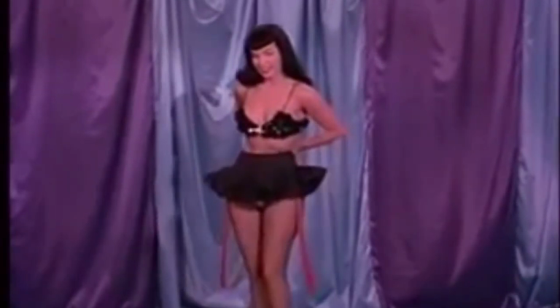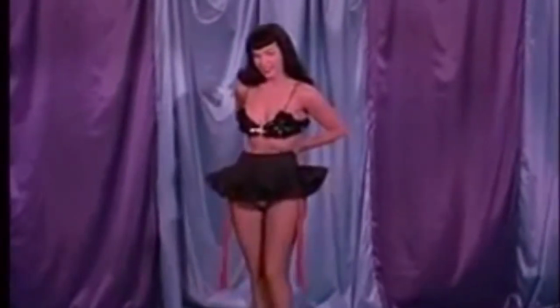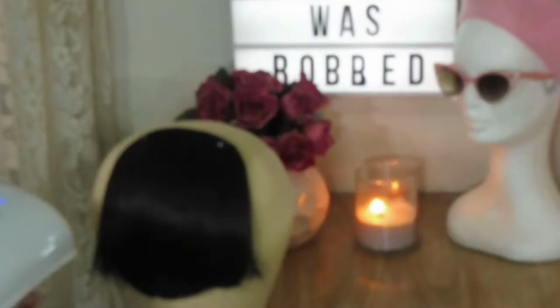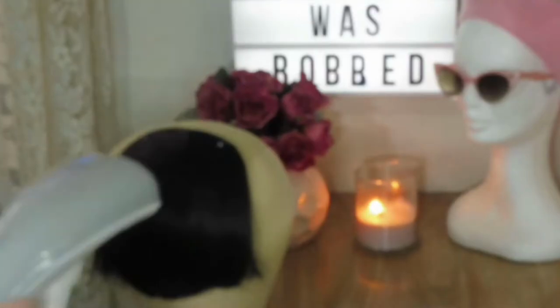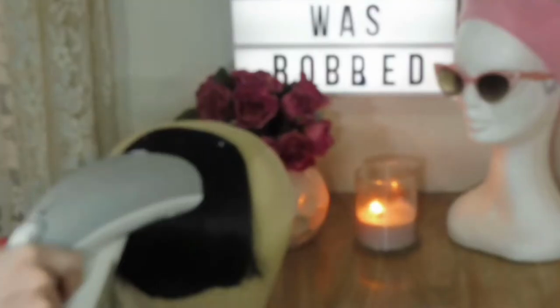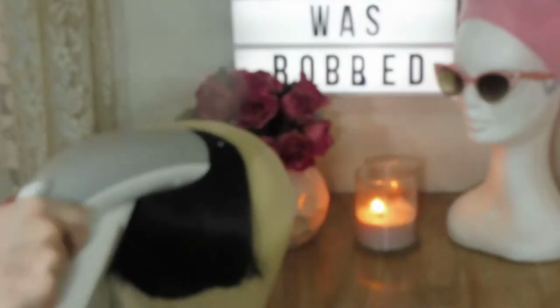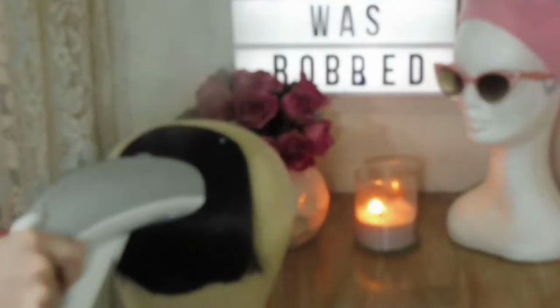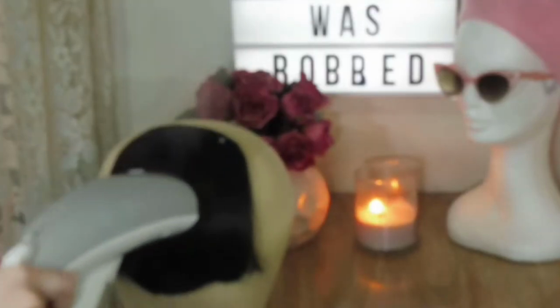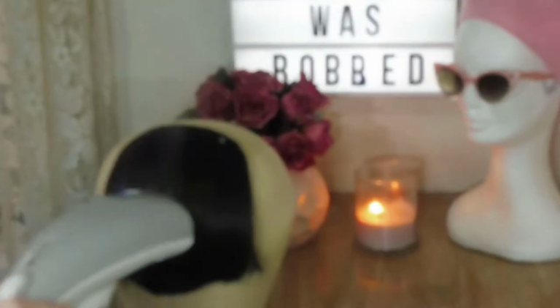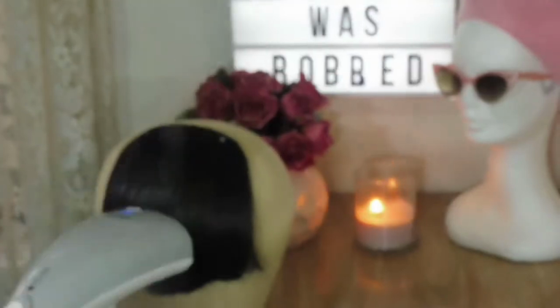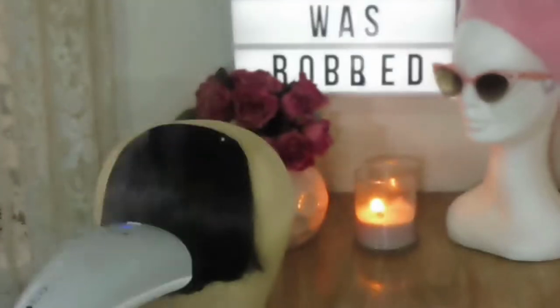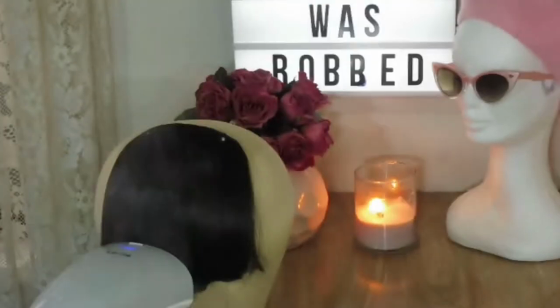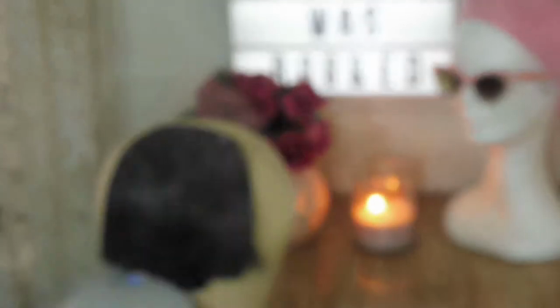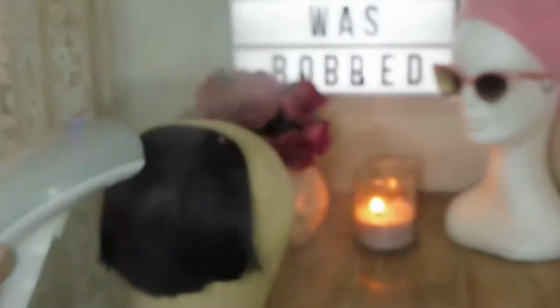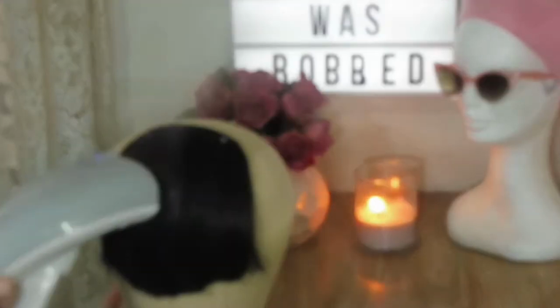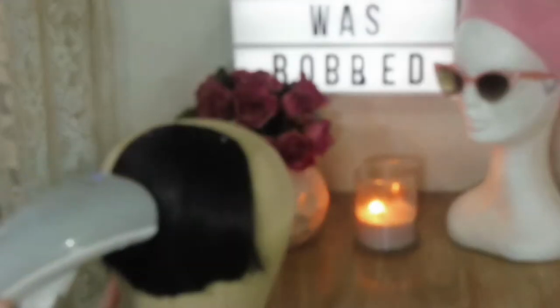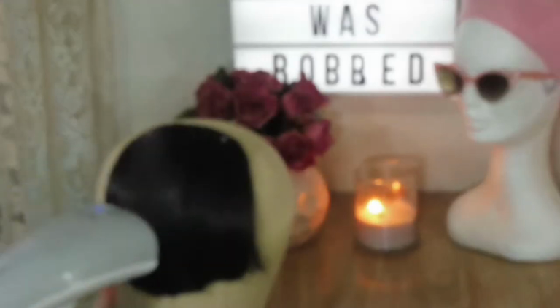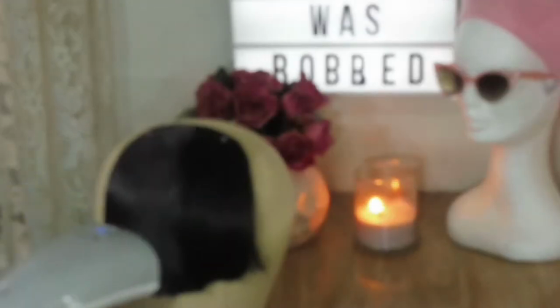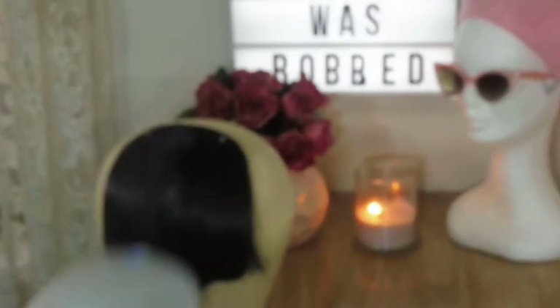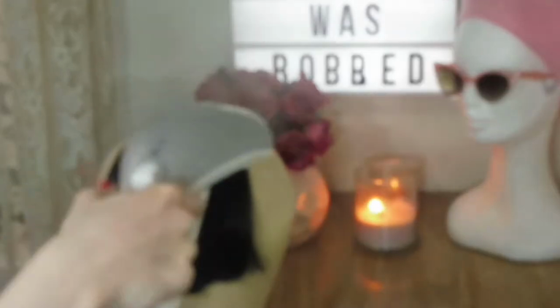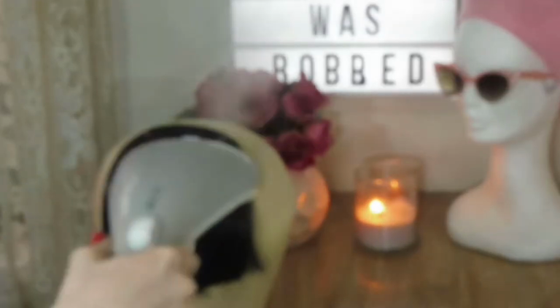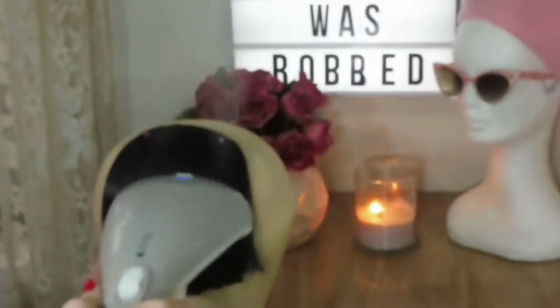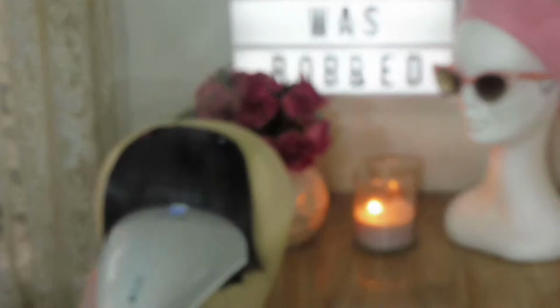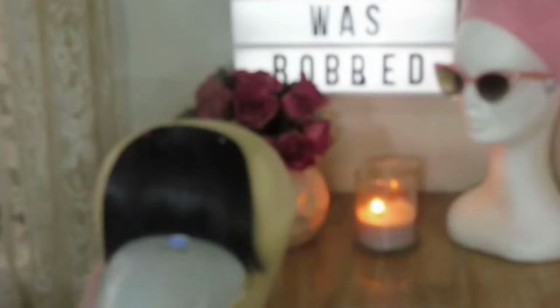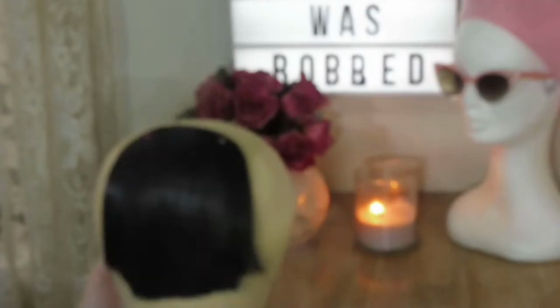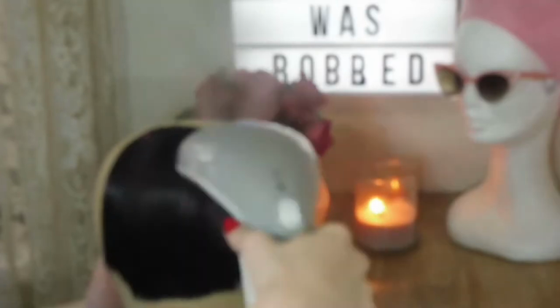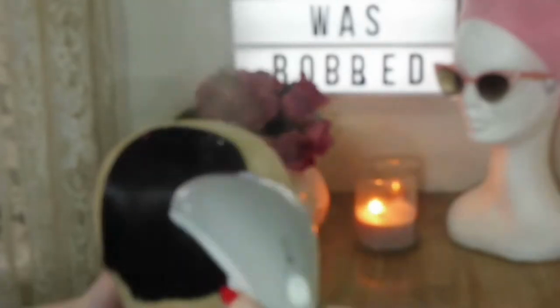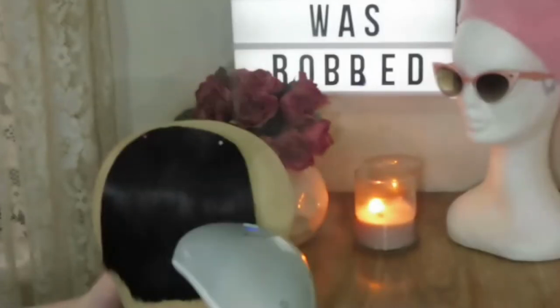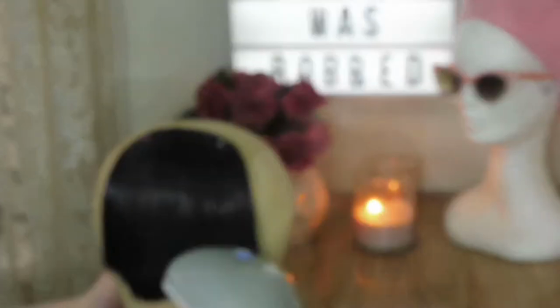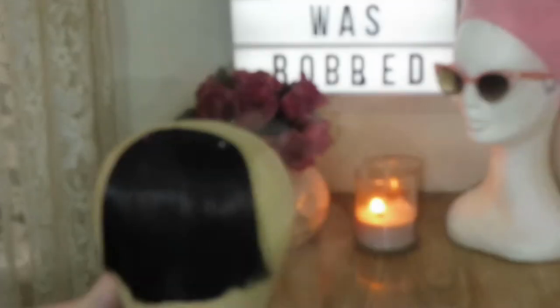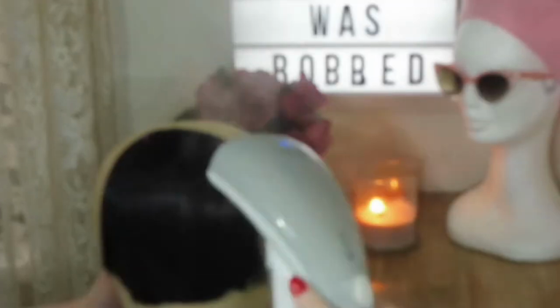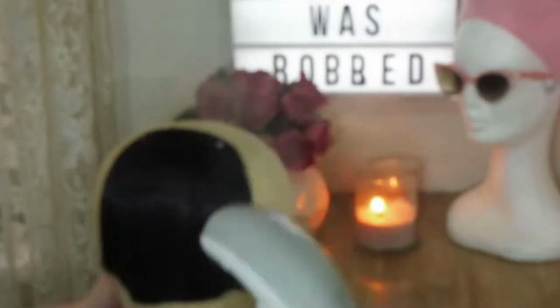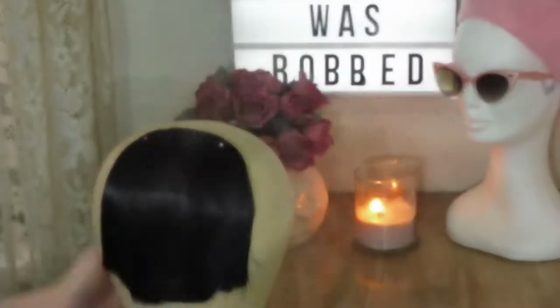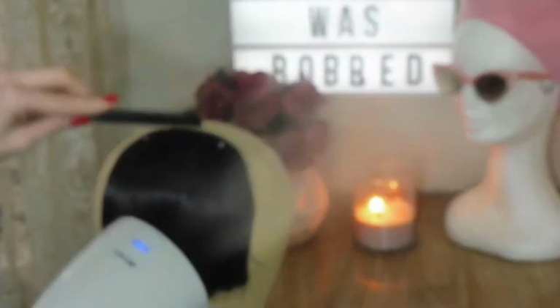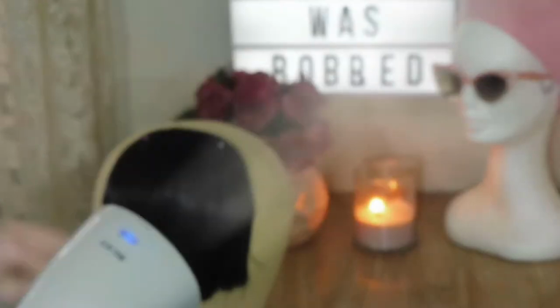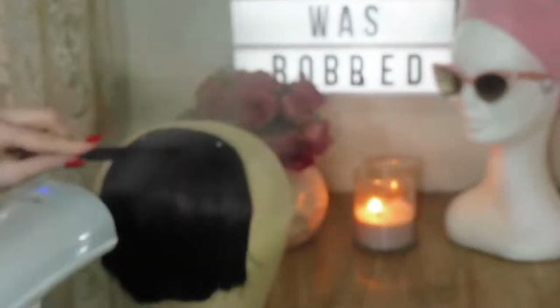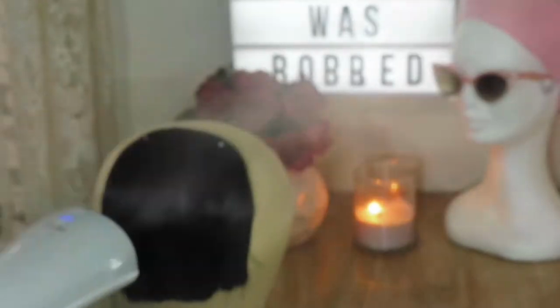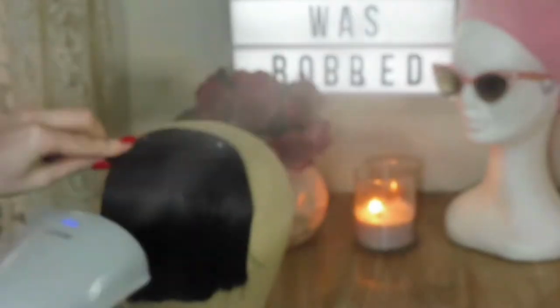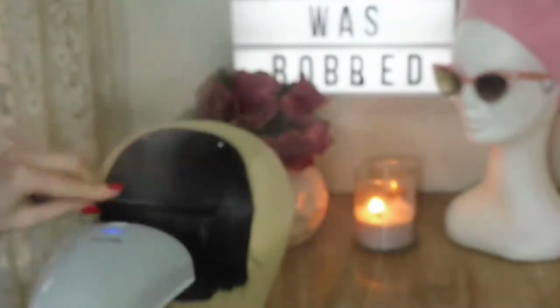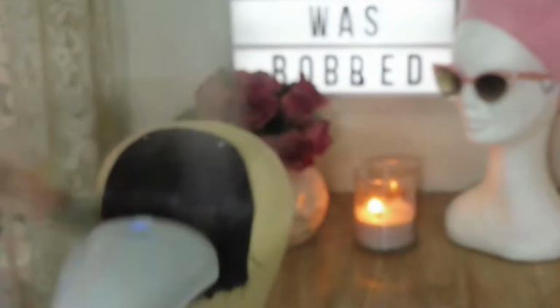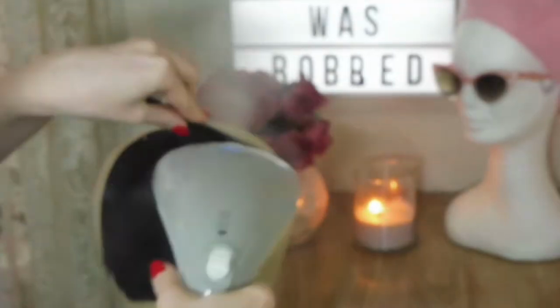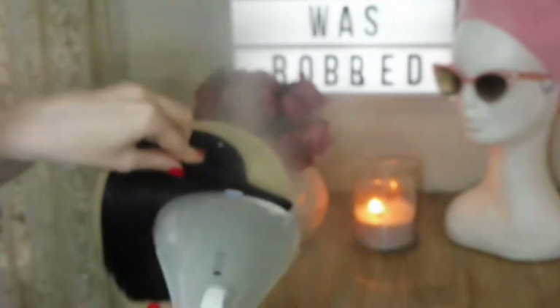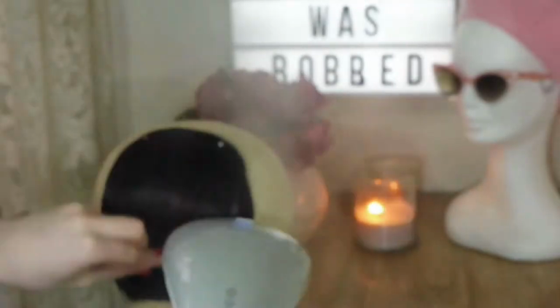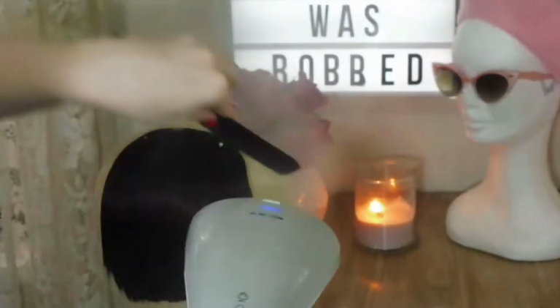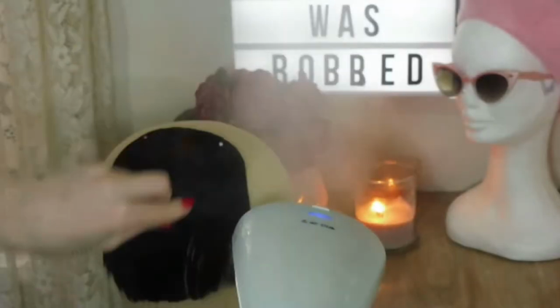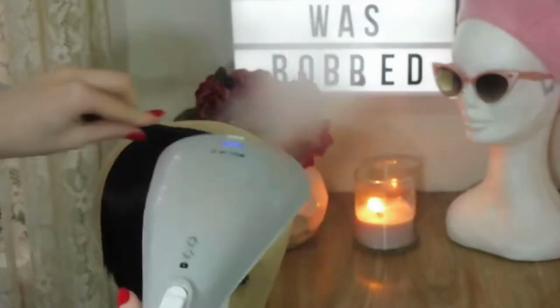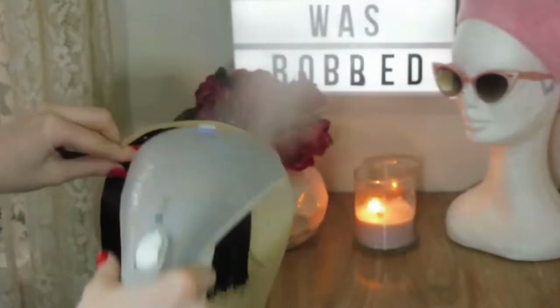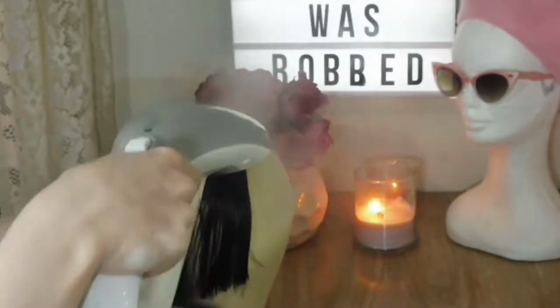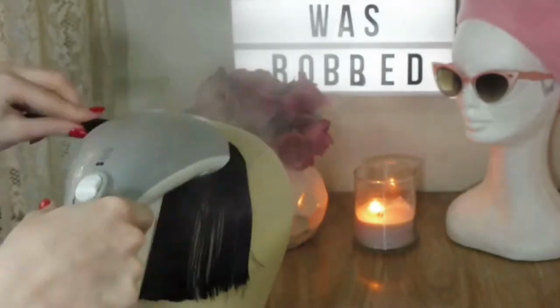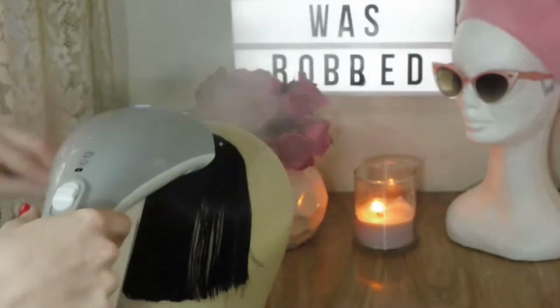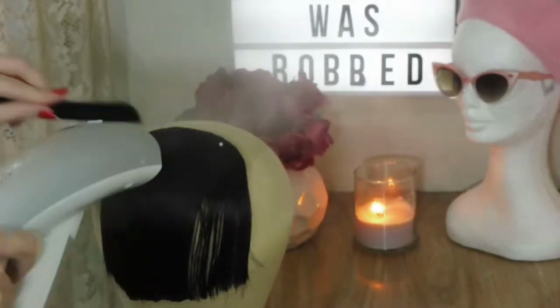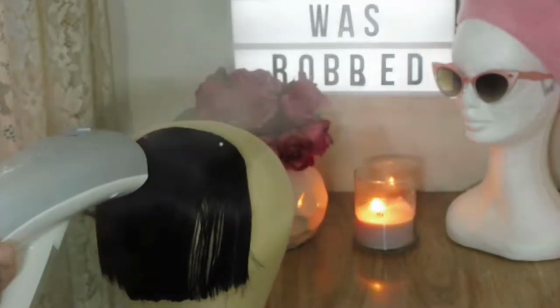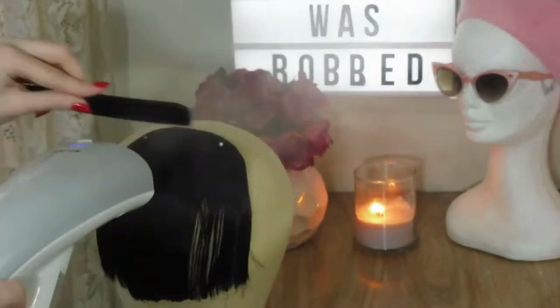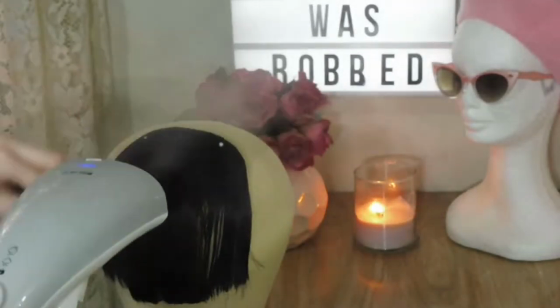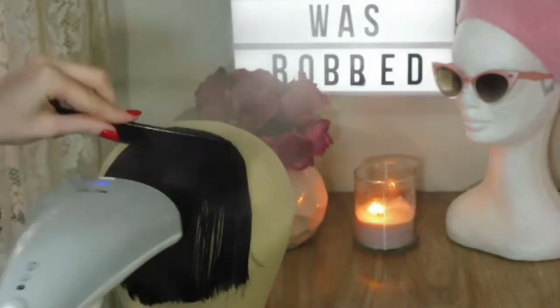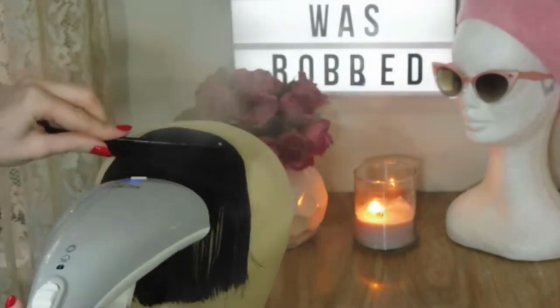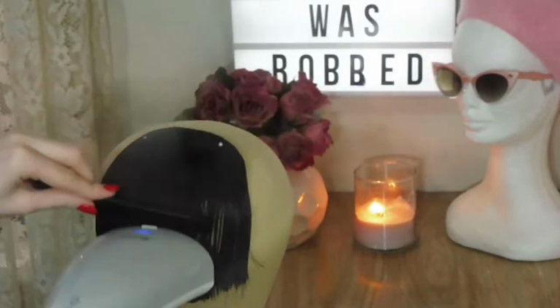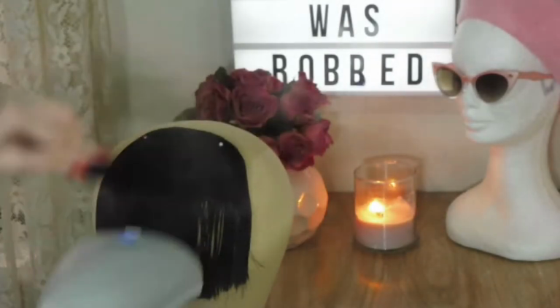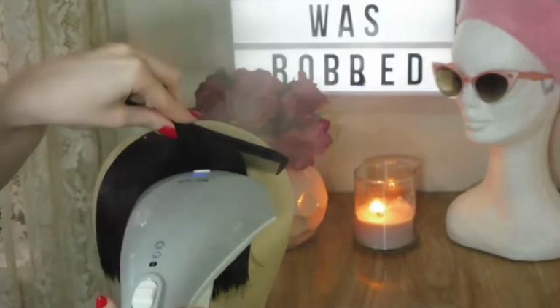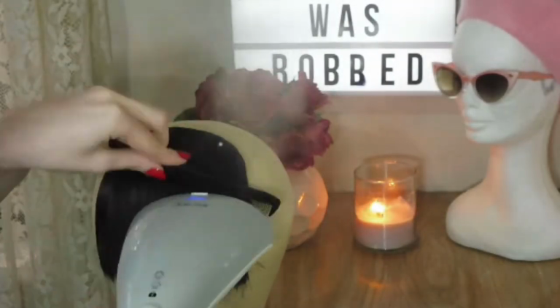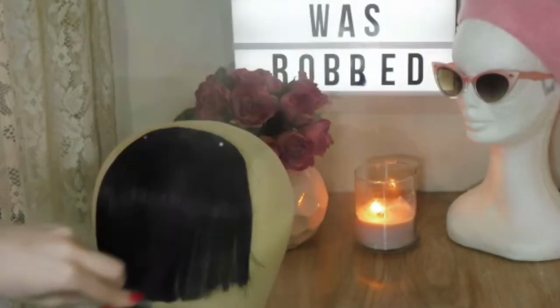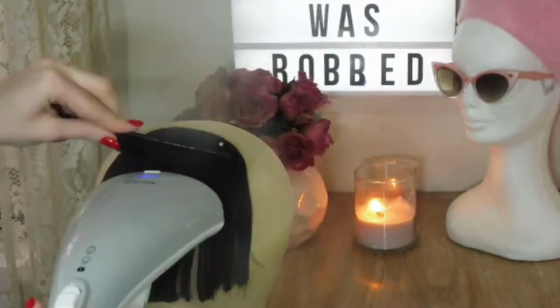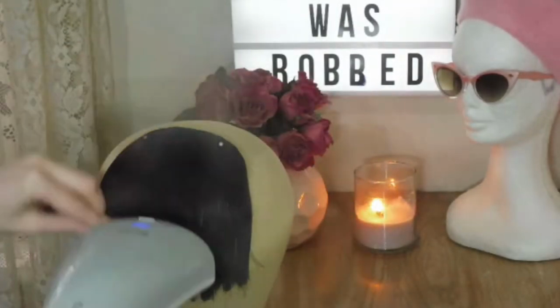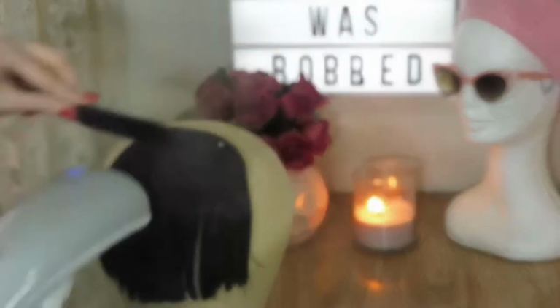So to start this off, I noticed that the bangs weren't completely straight, so I just quickly steamed them using my little handheld steamer to straighten them out.